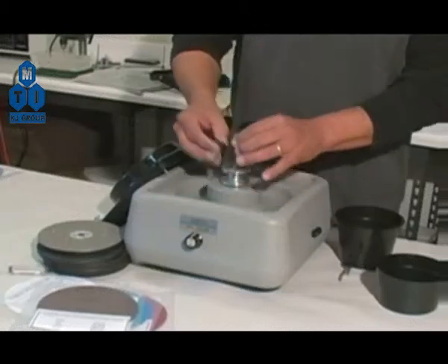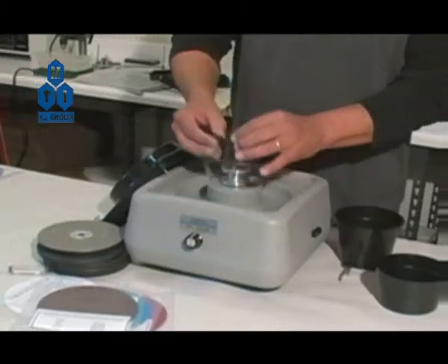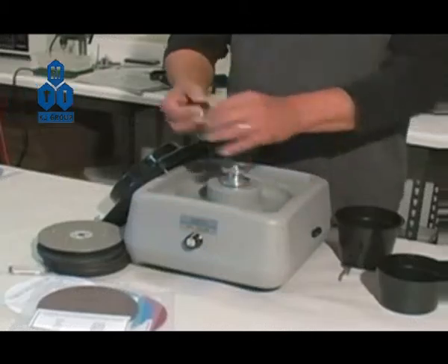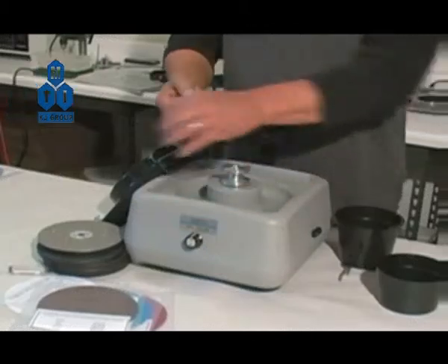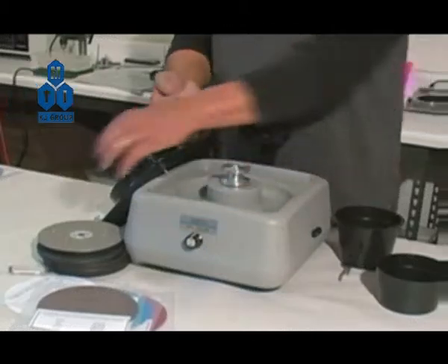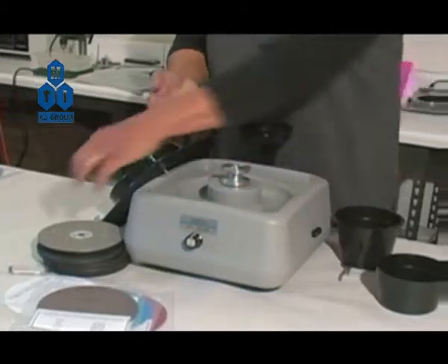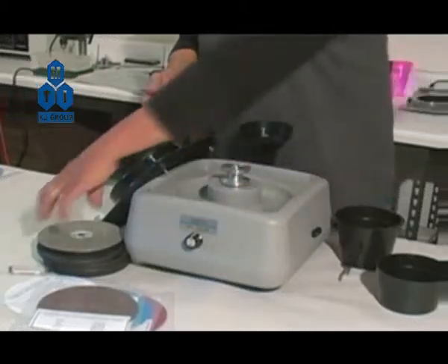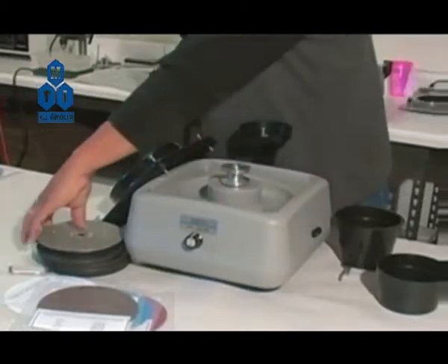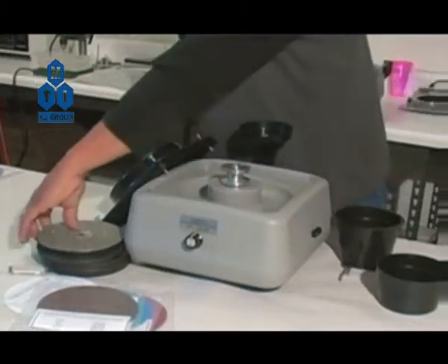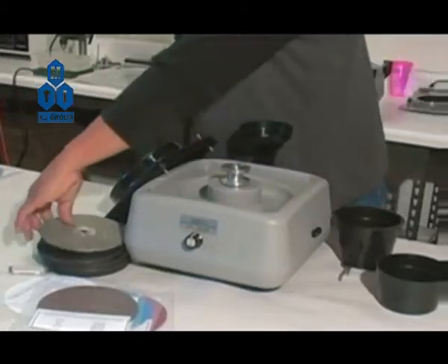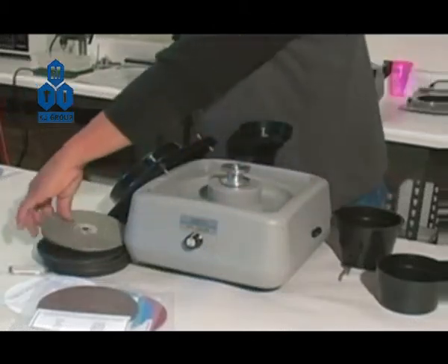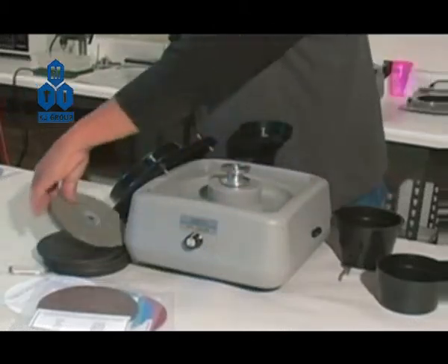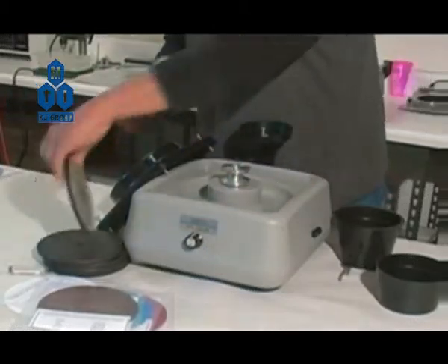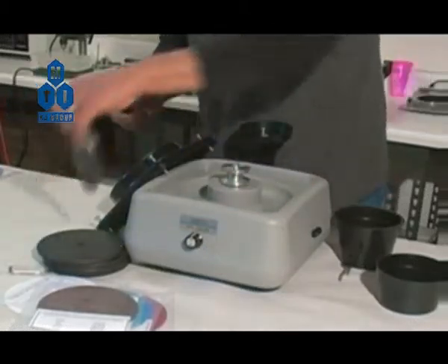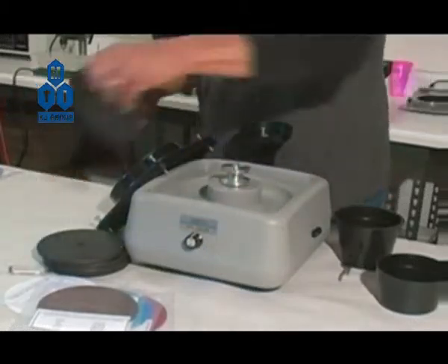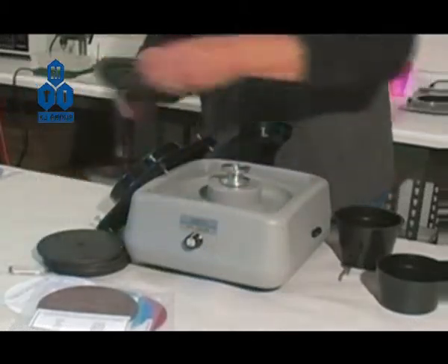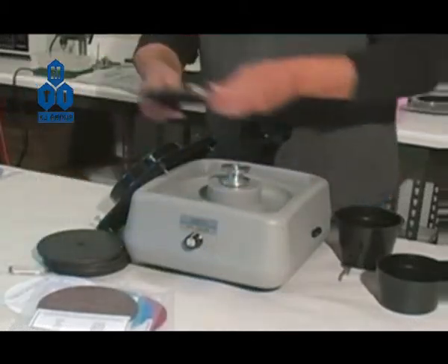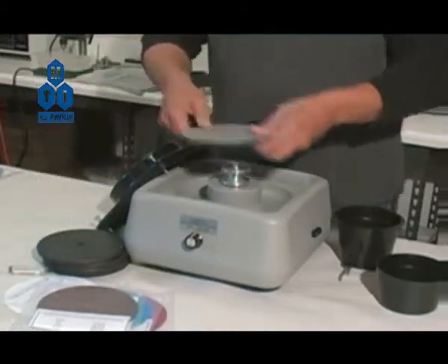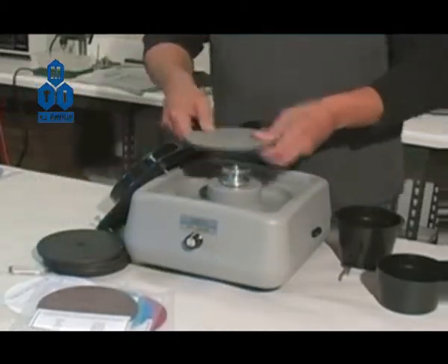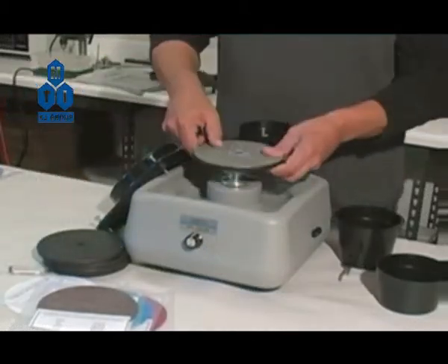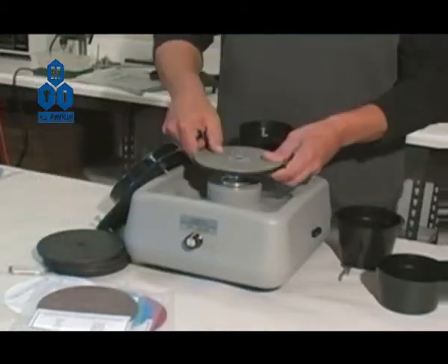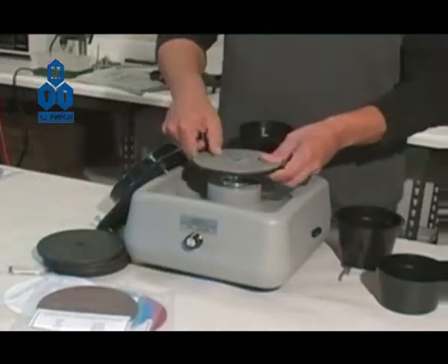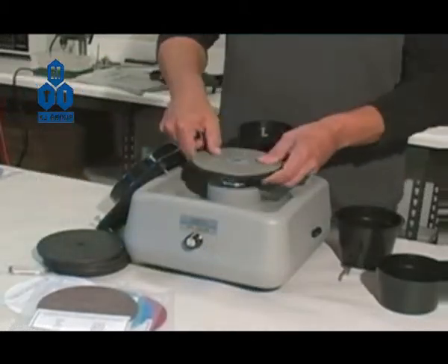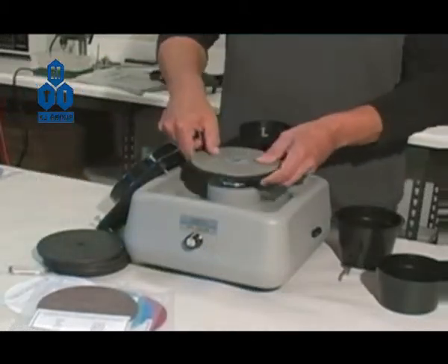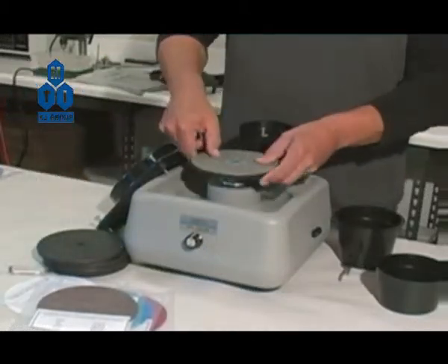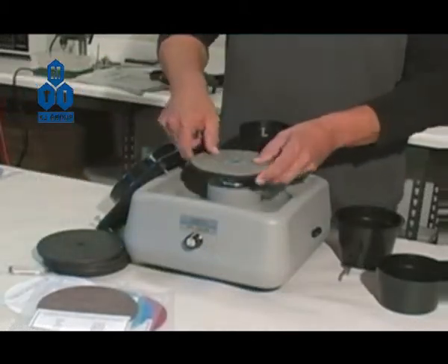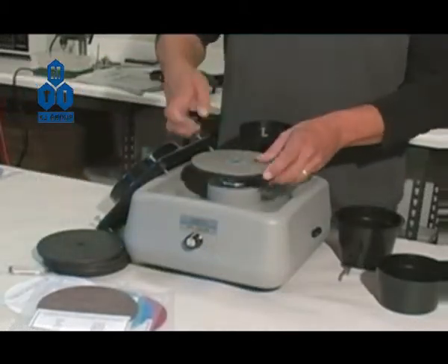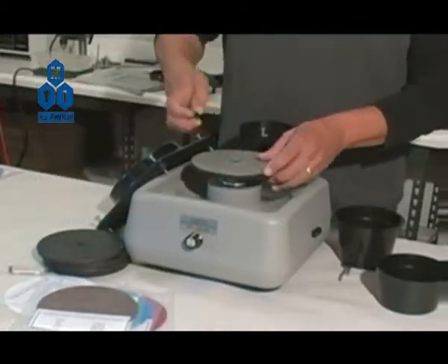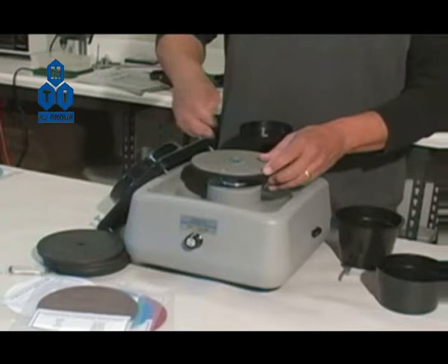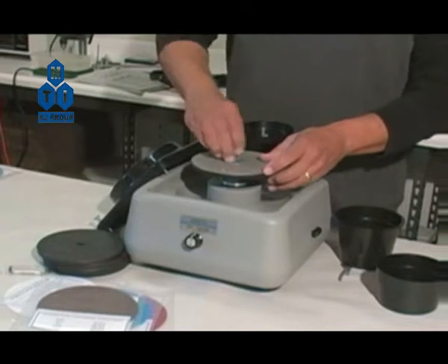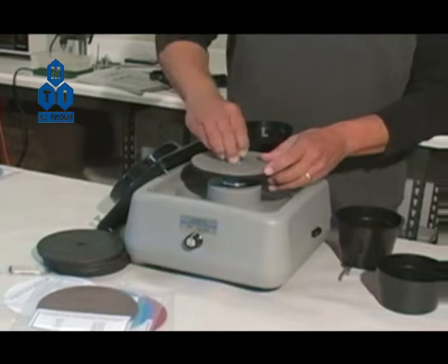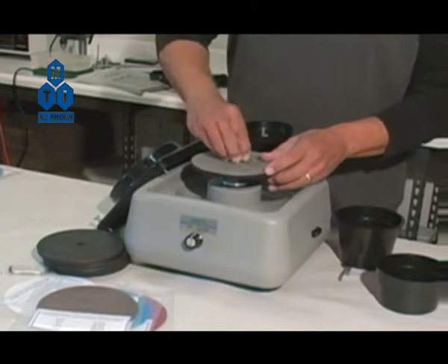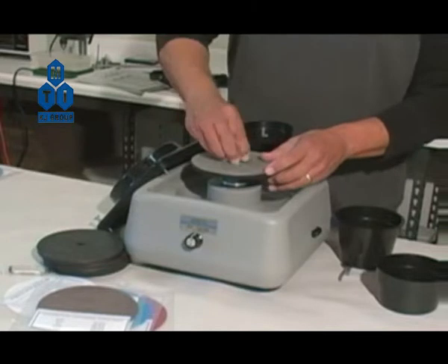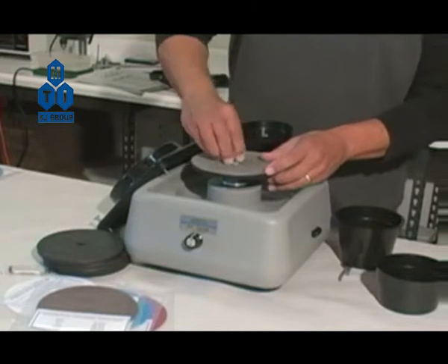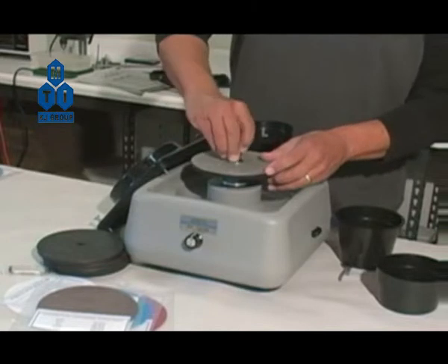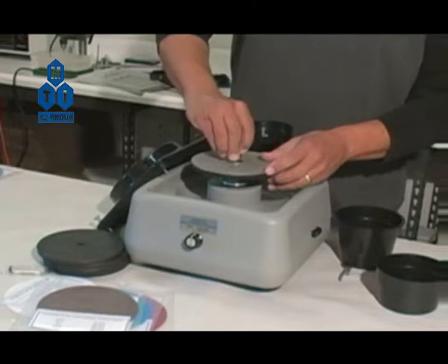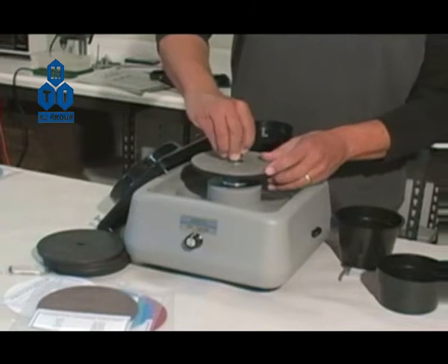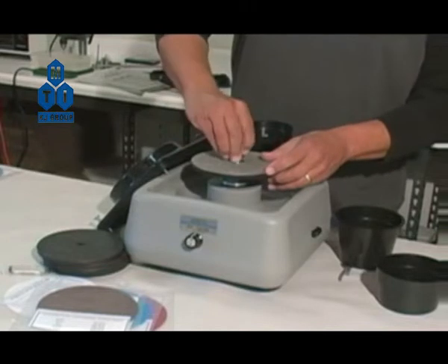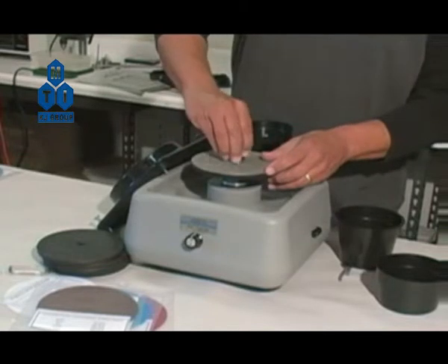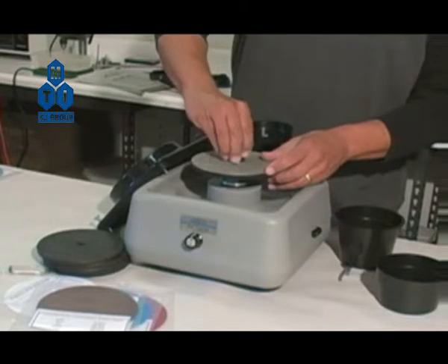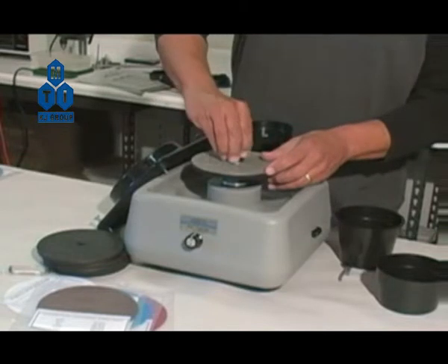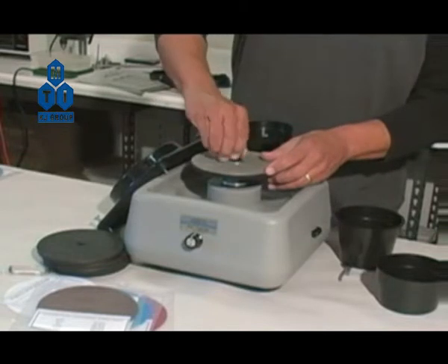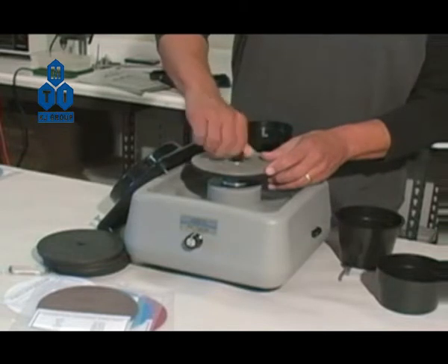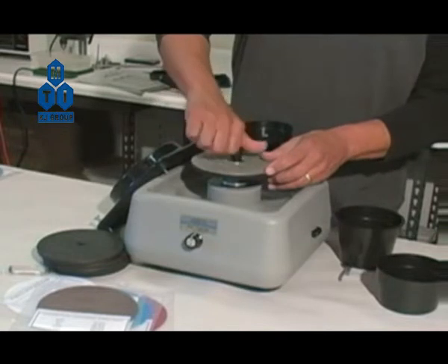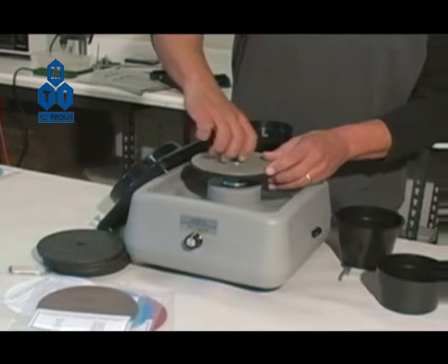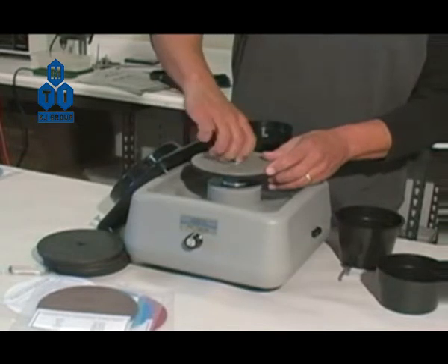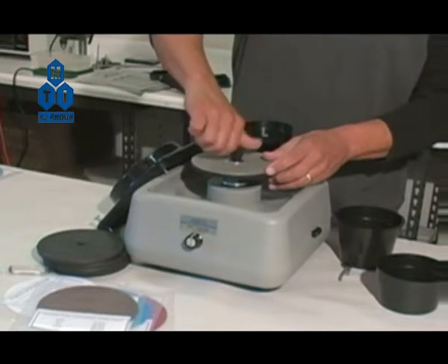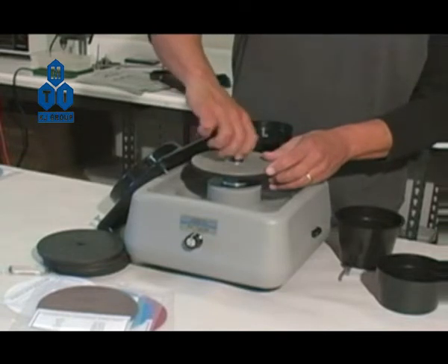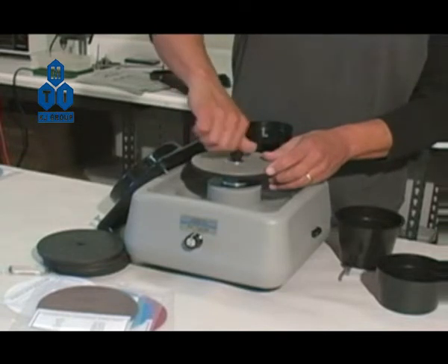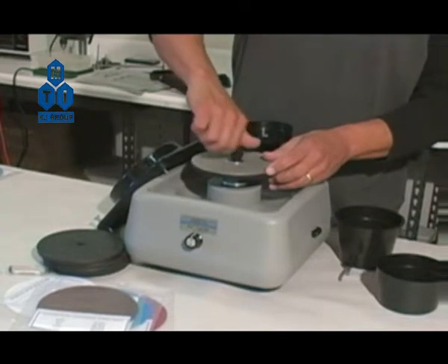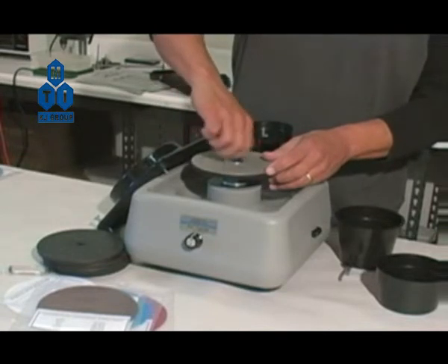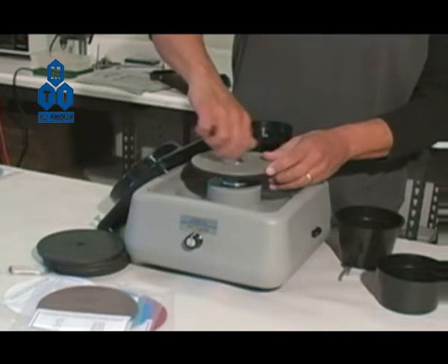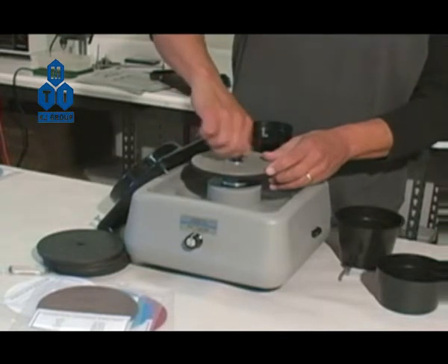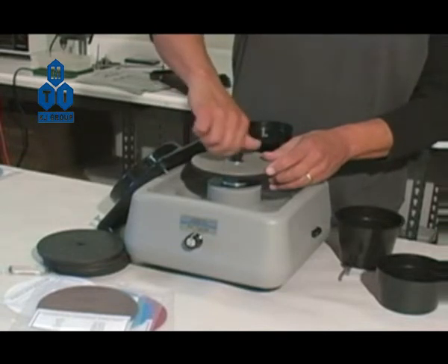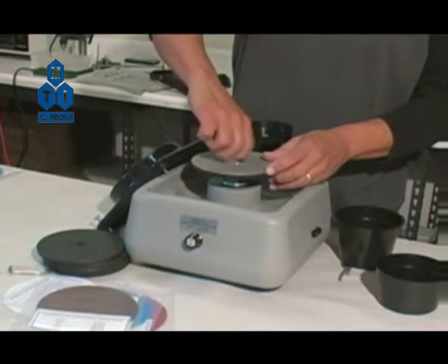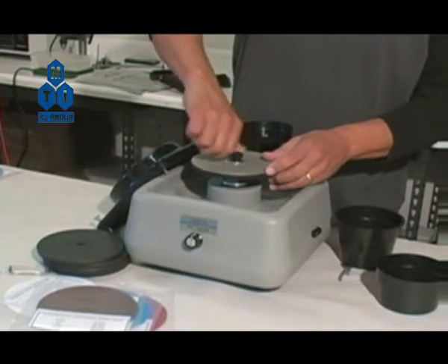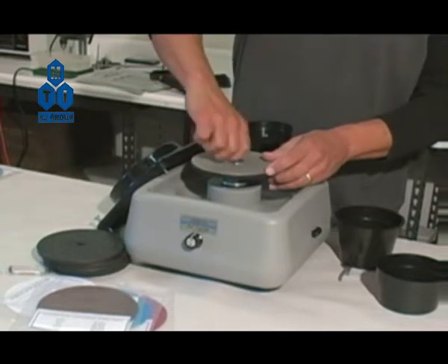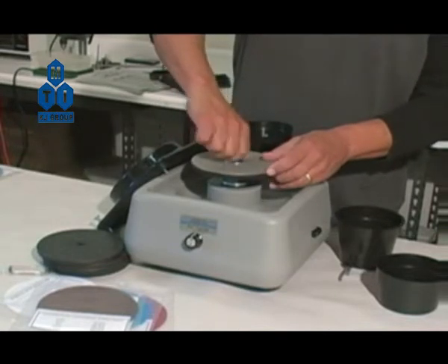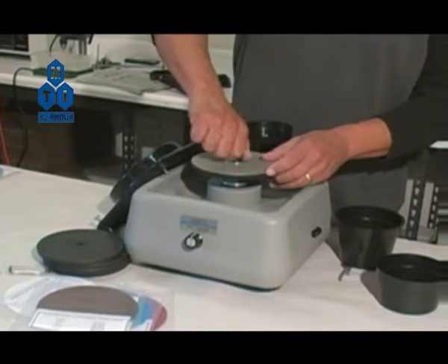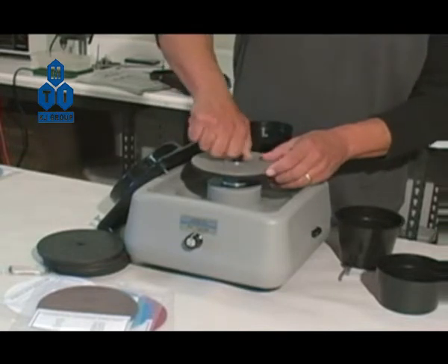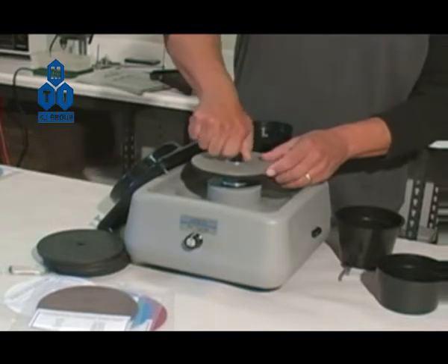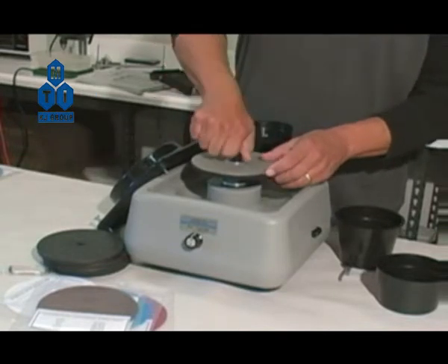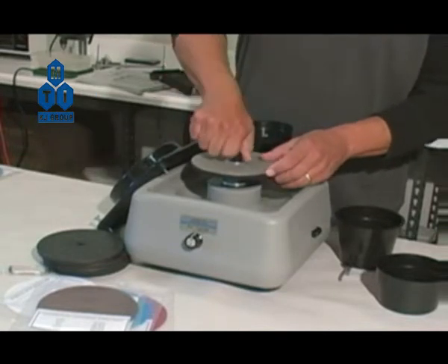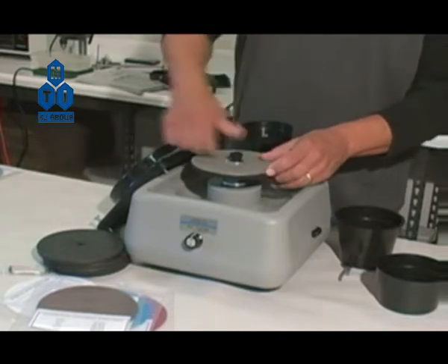Second, place the disc on the arbor, placing the washers and arbor screws back onto the arbor and snug down tightly.